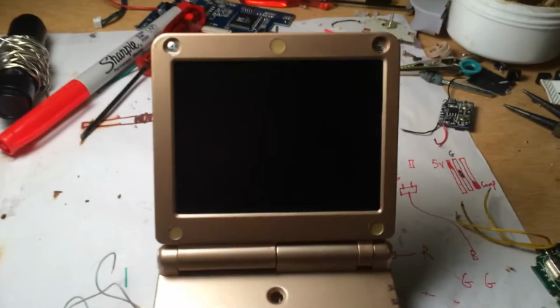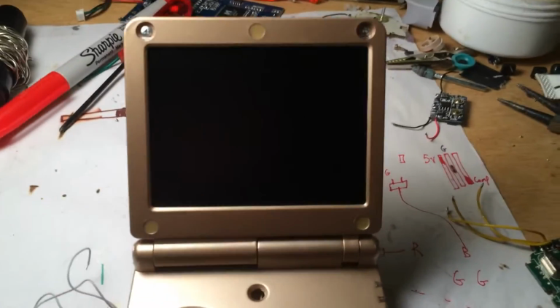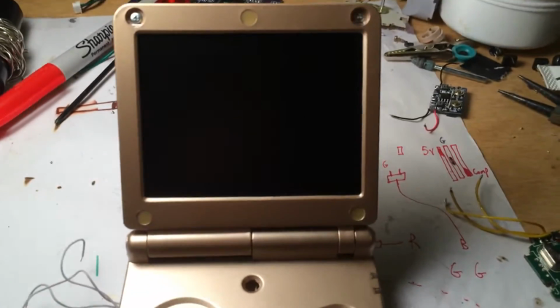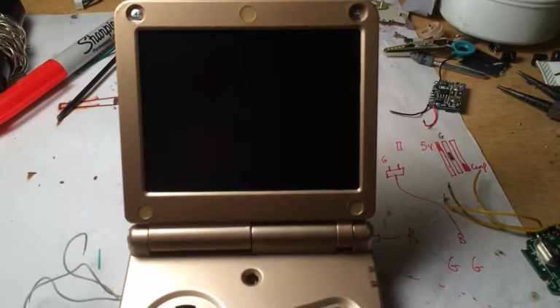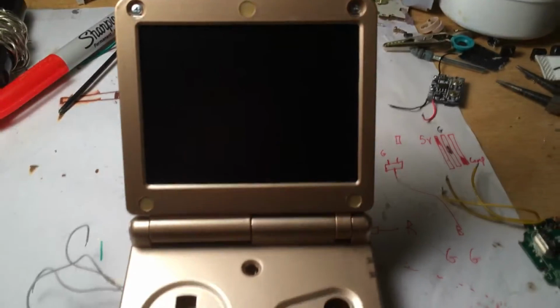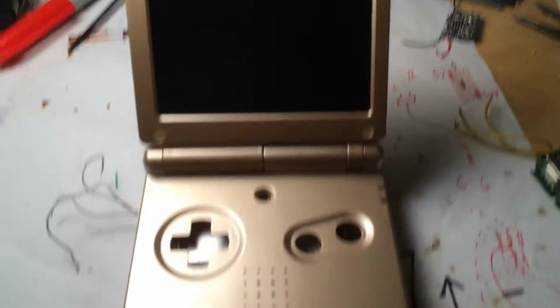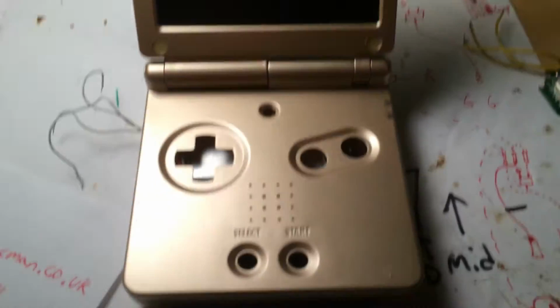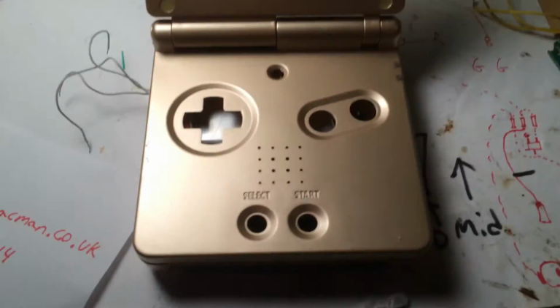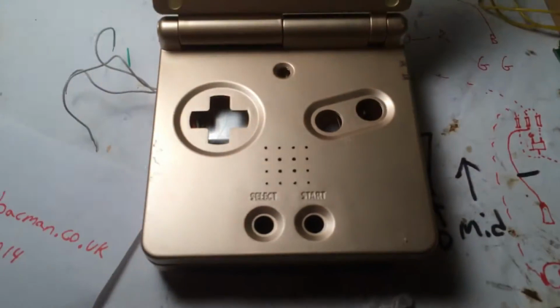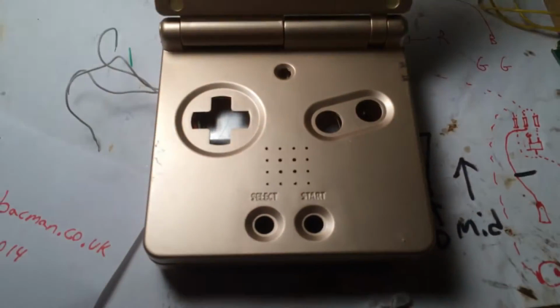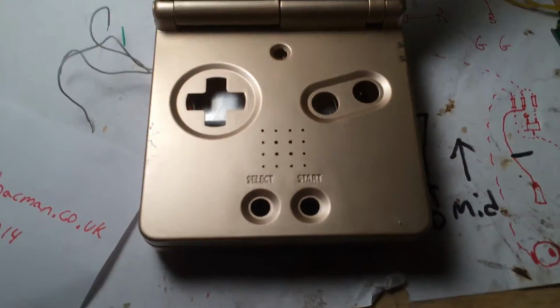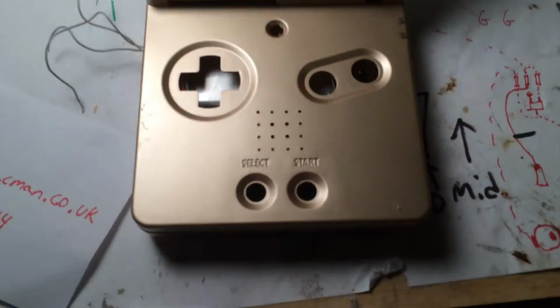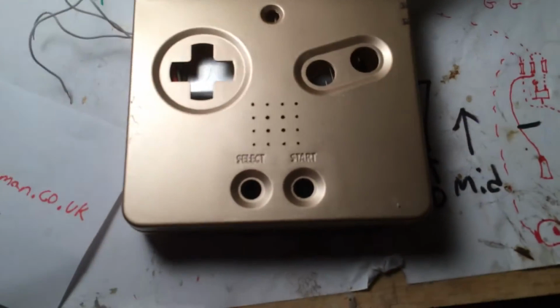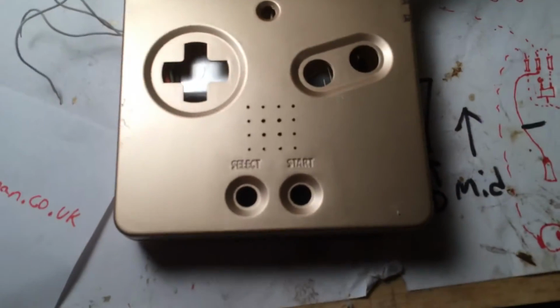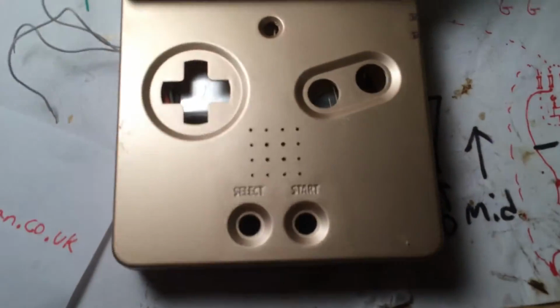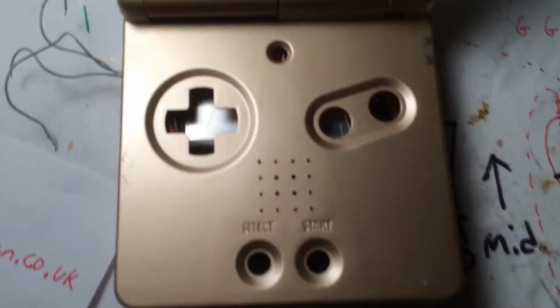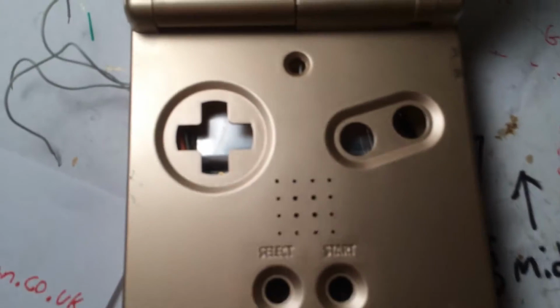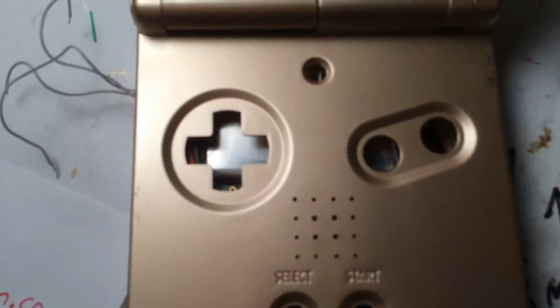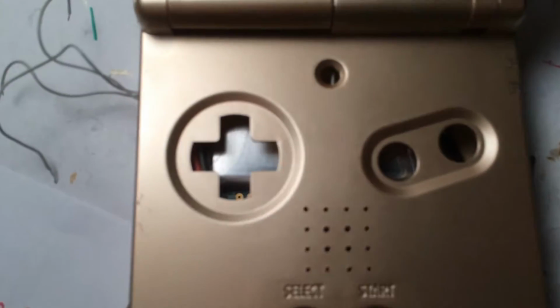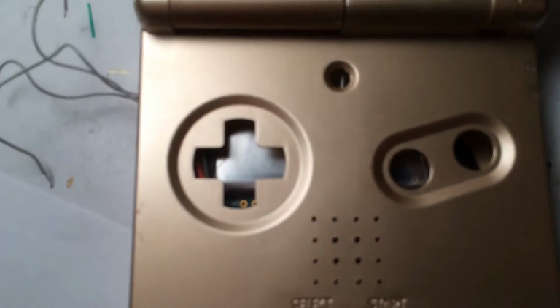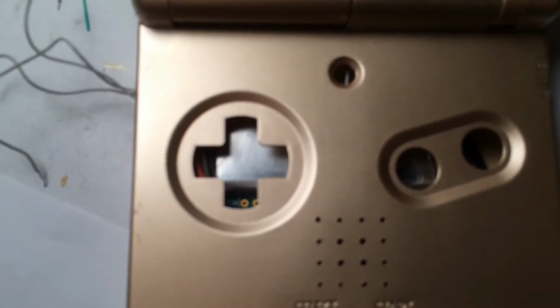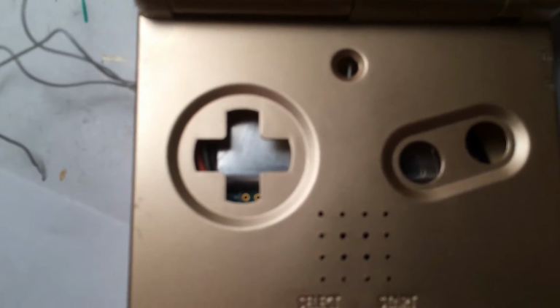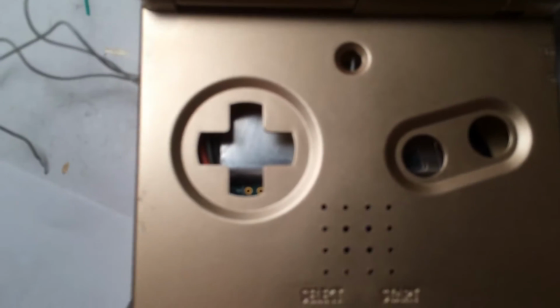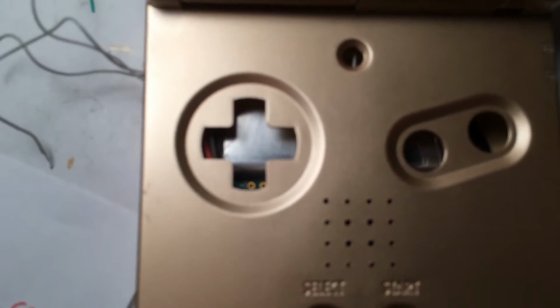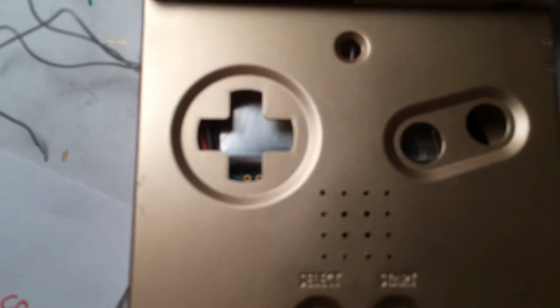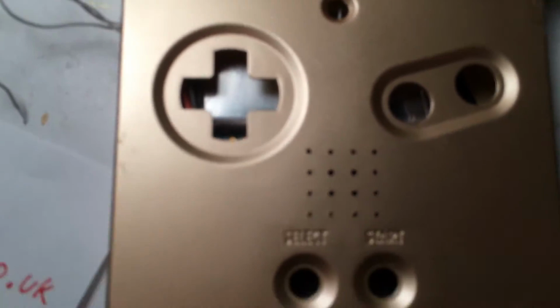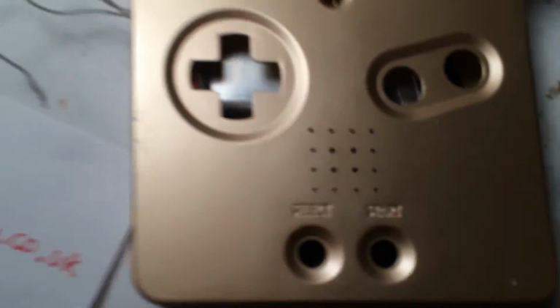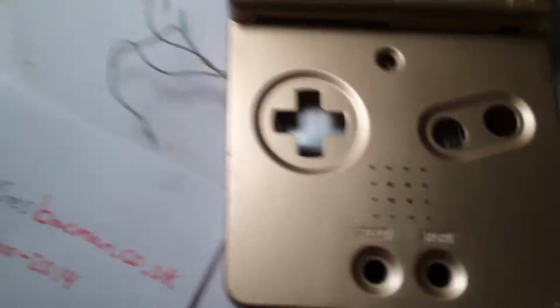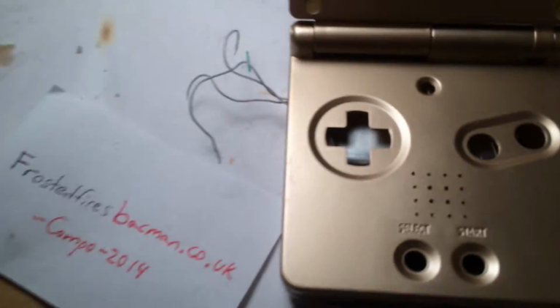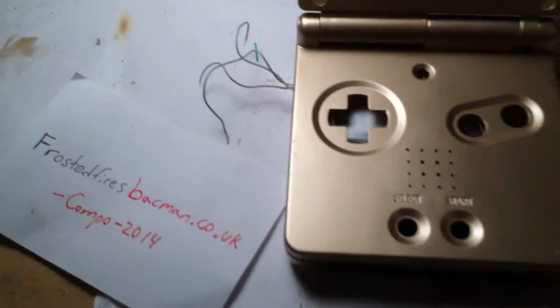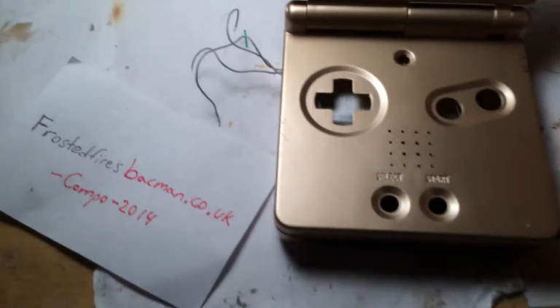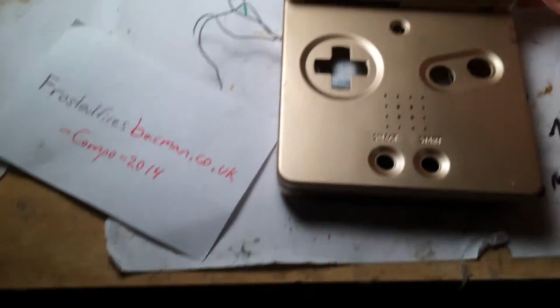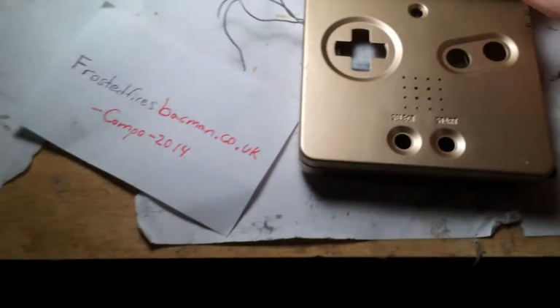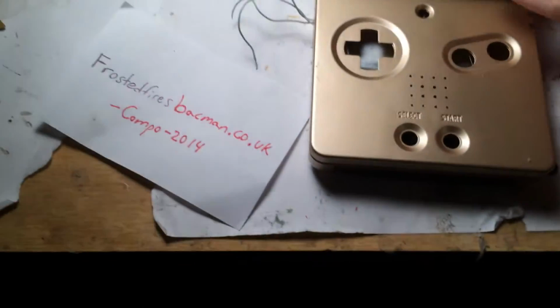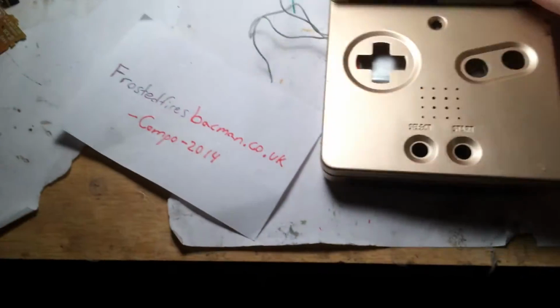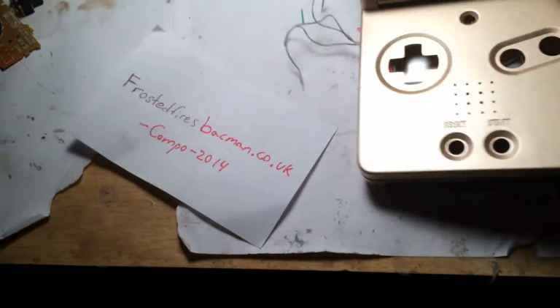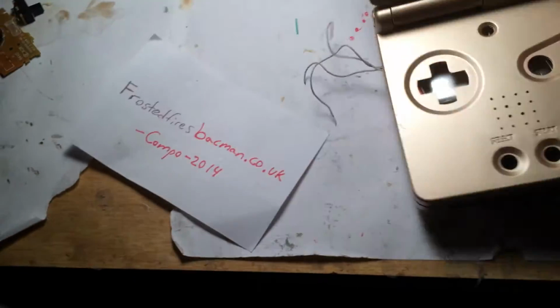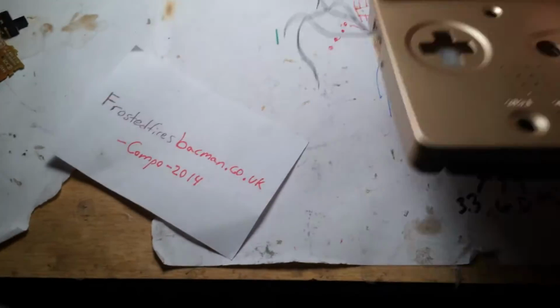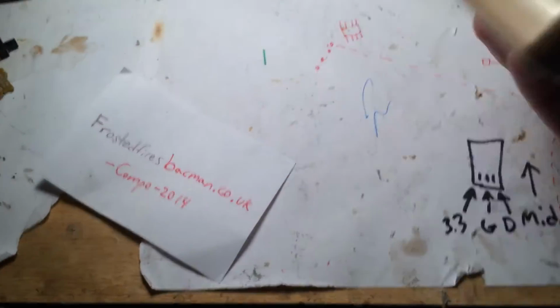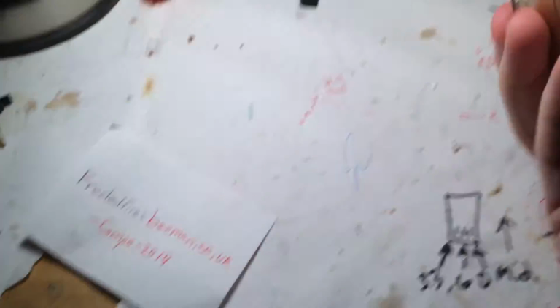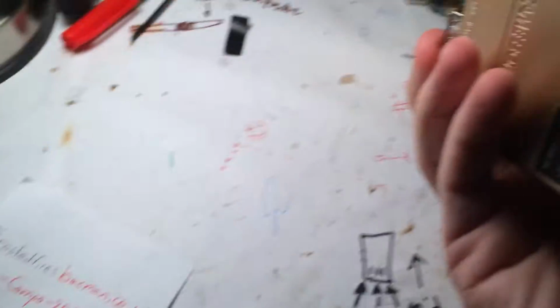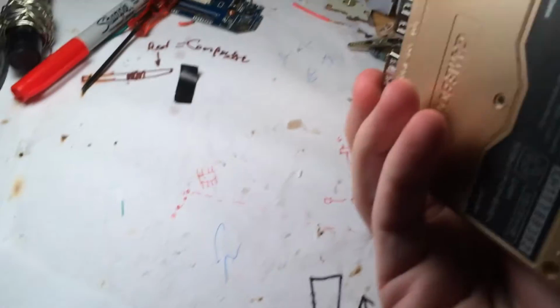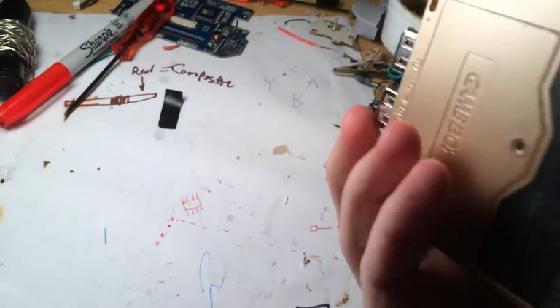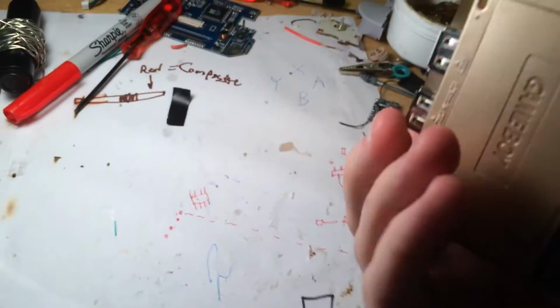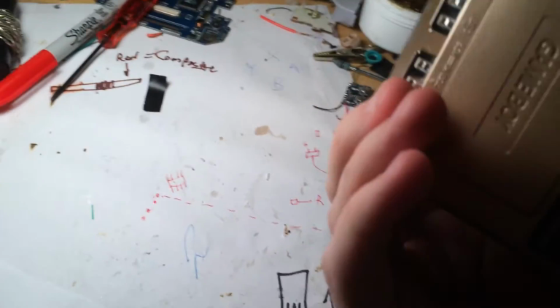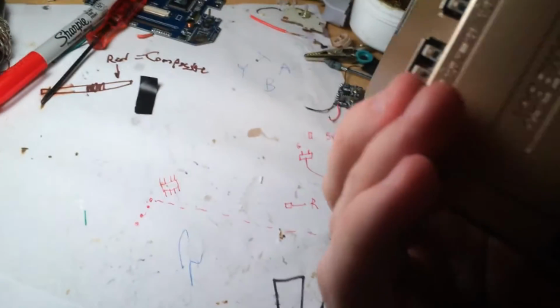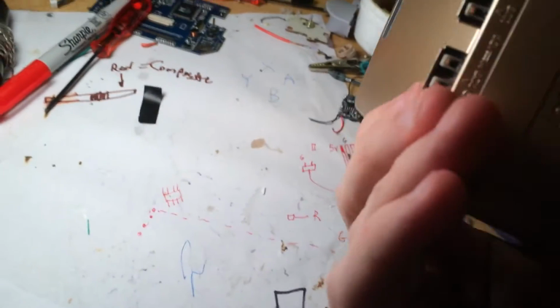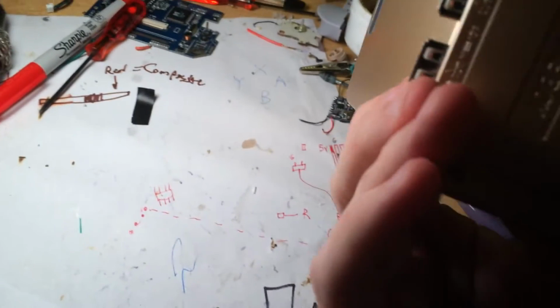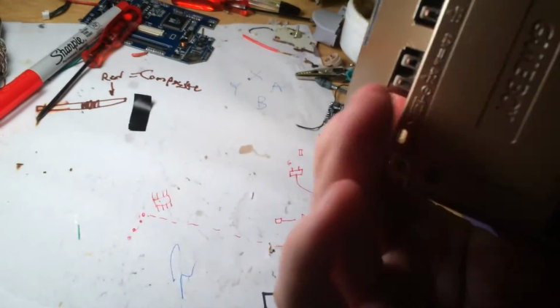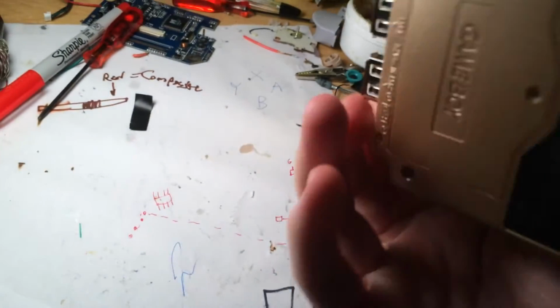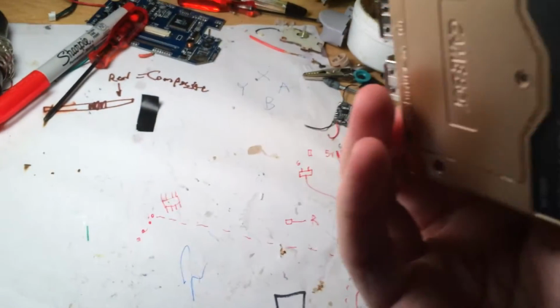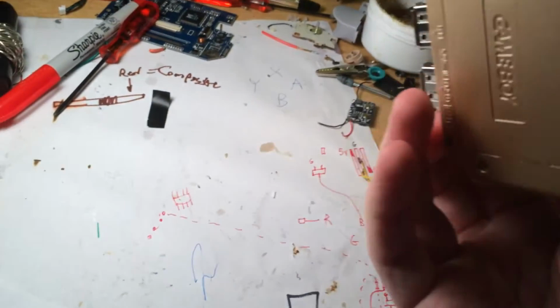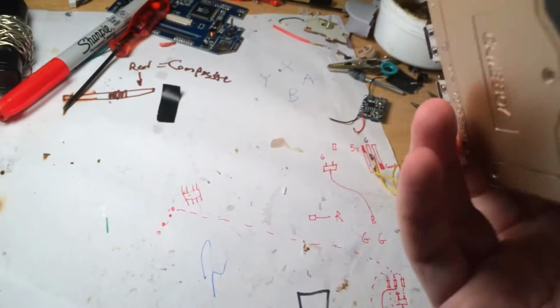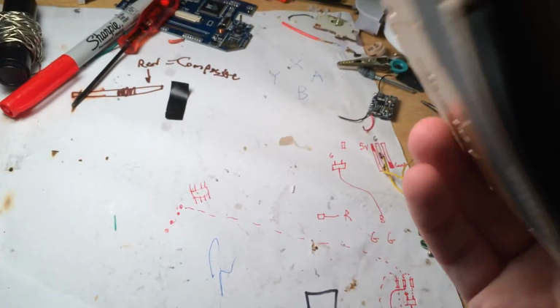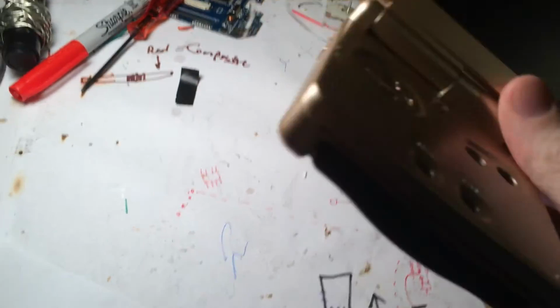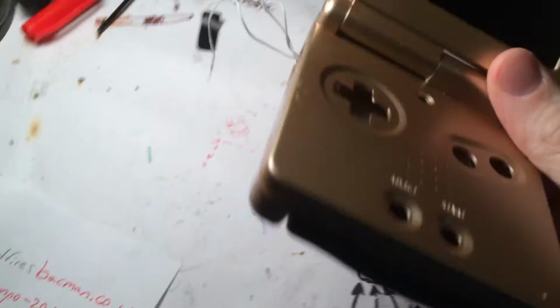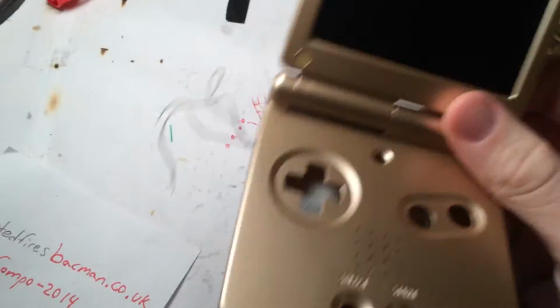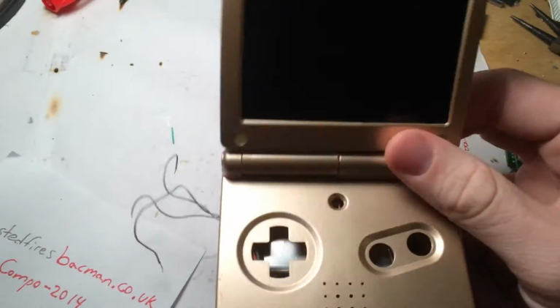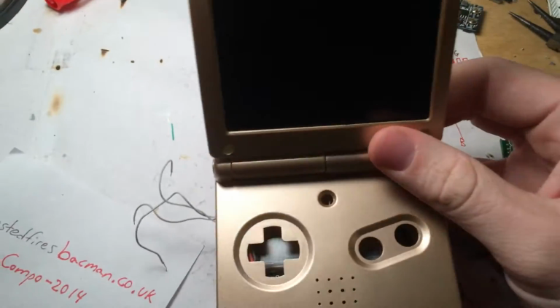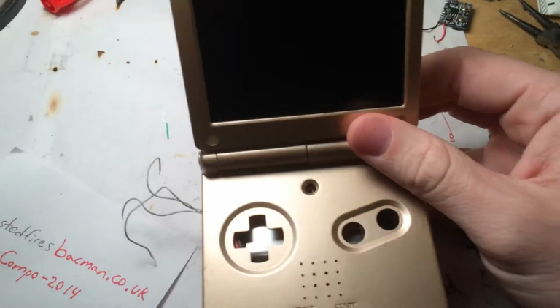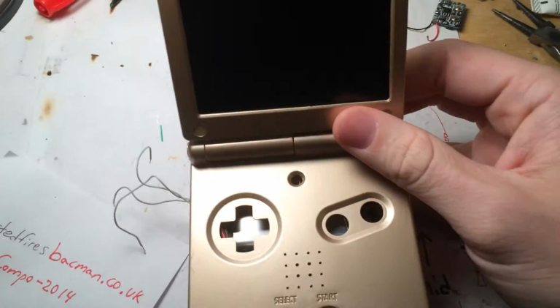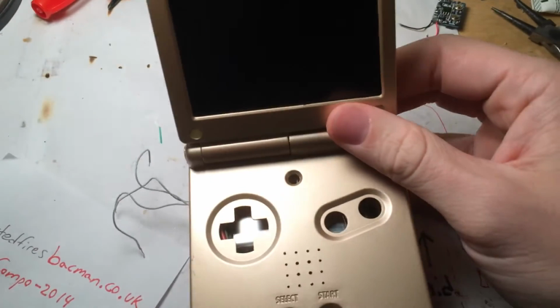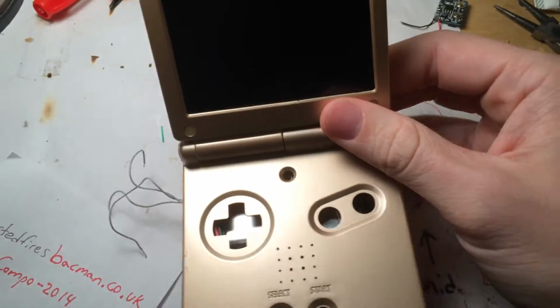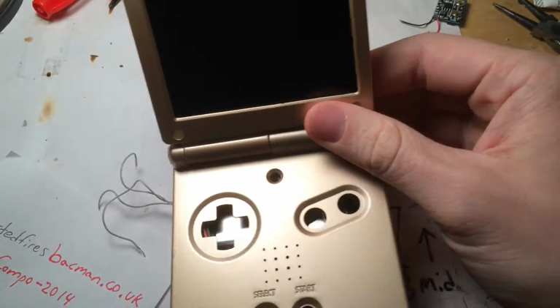I wired up the screen. You can't really see it in there. I actually screwed it together right now so it won't fall apart.